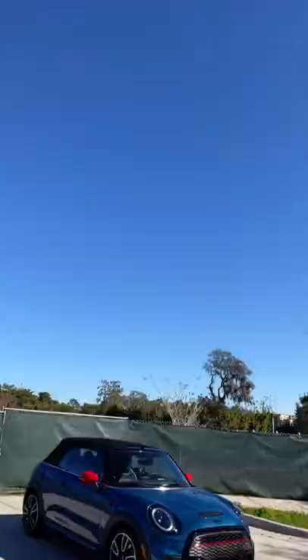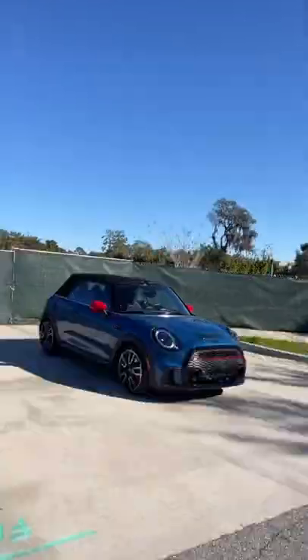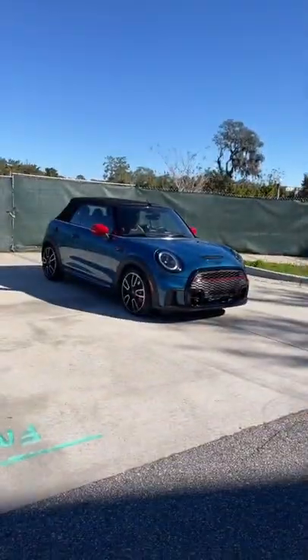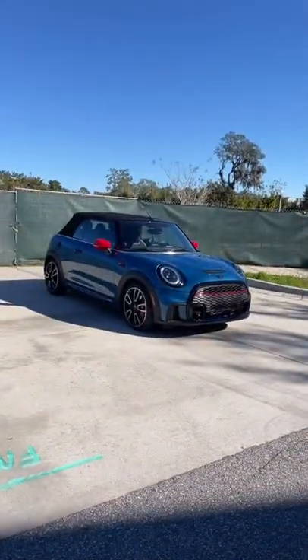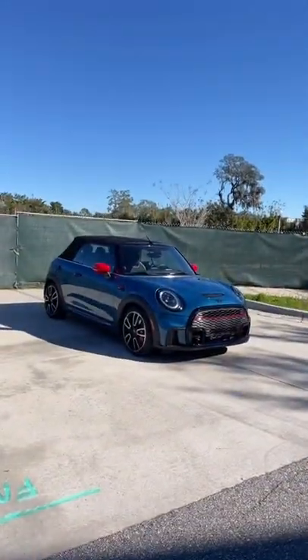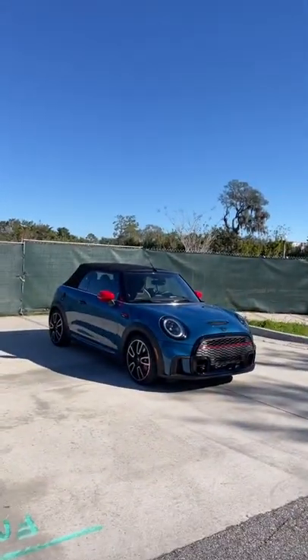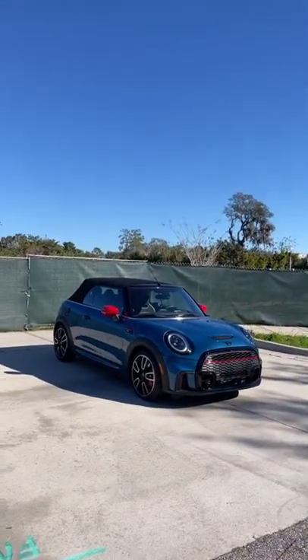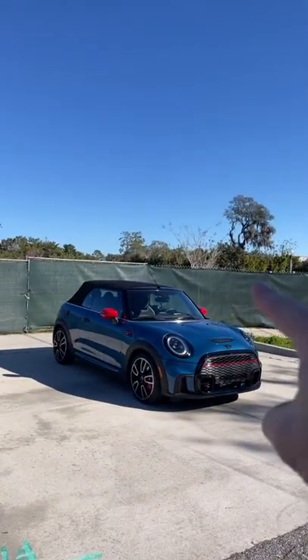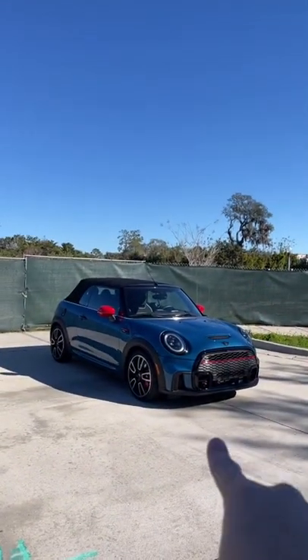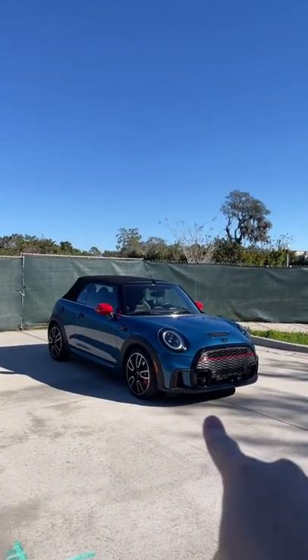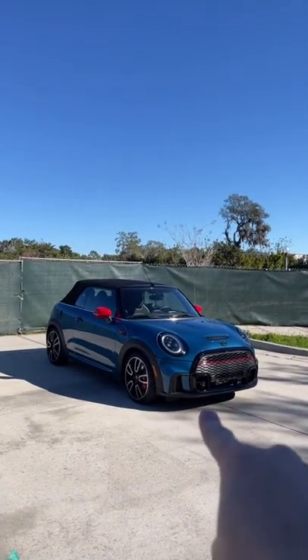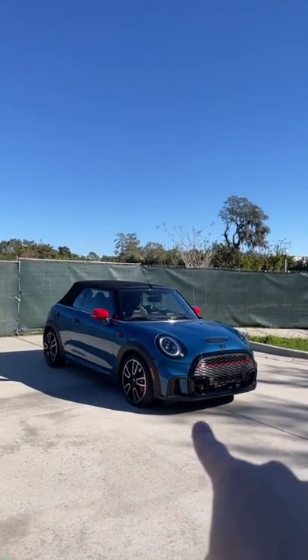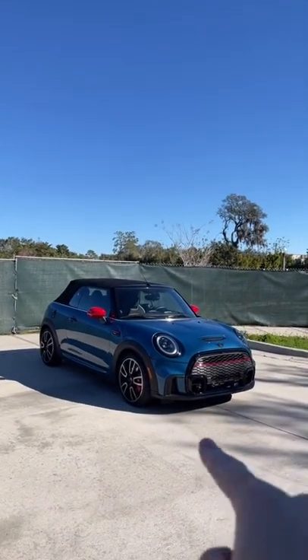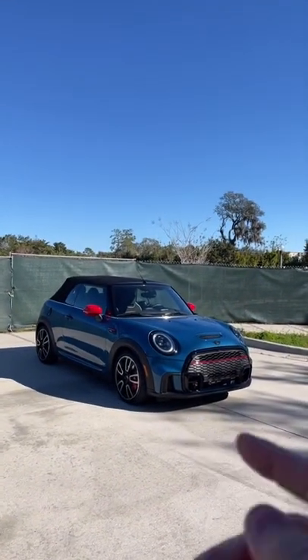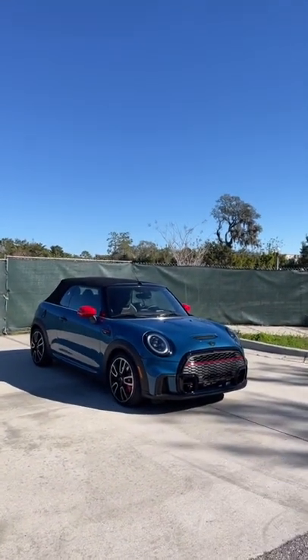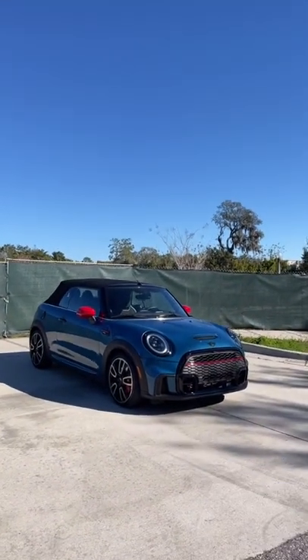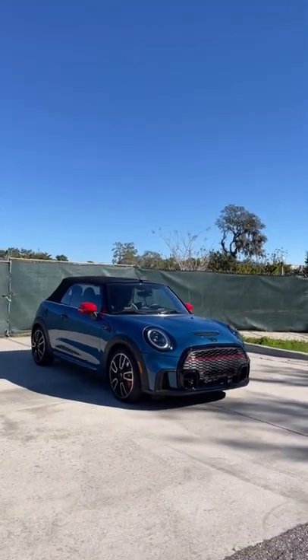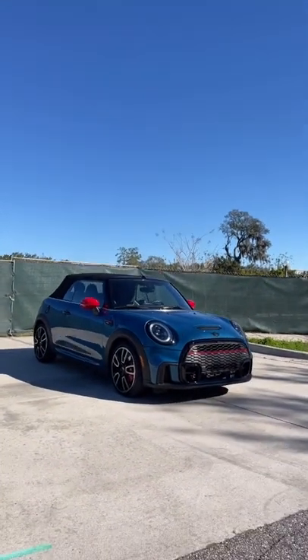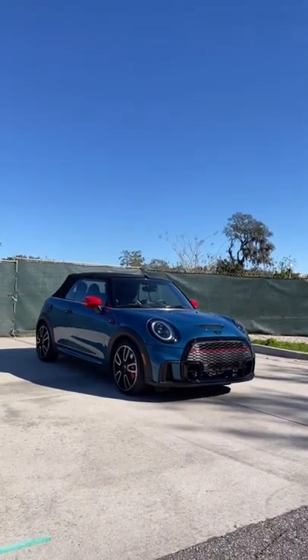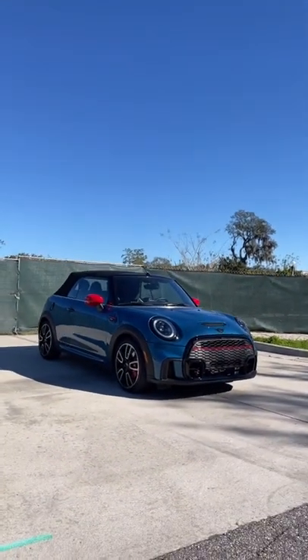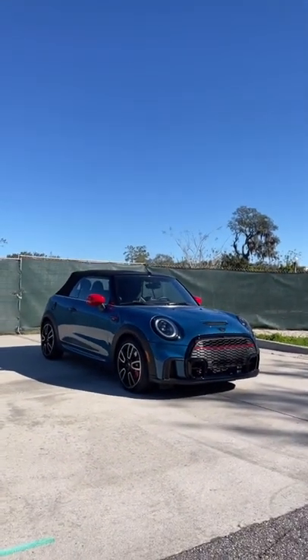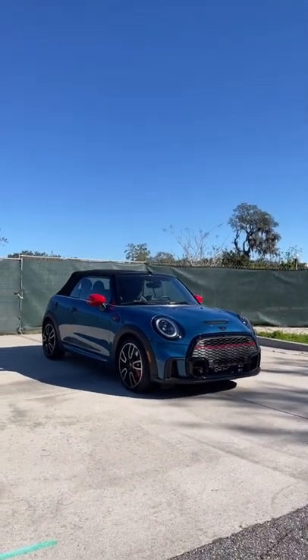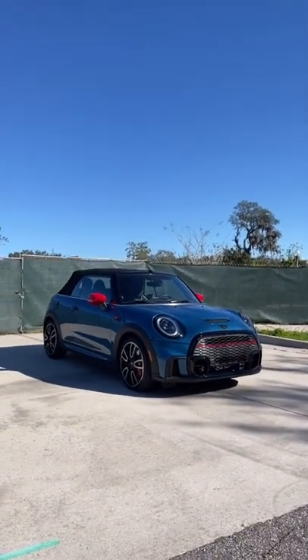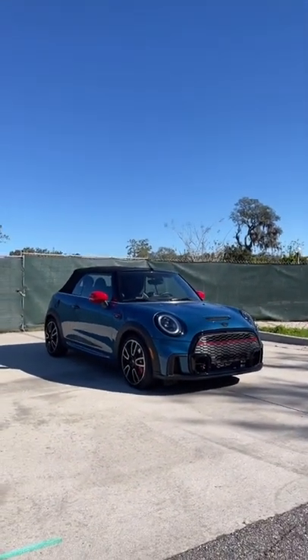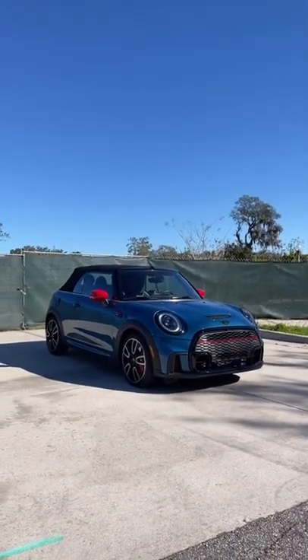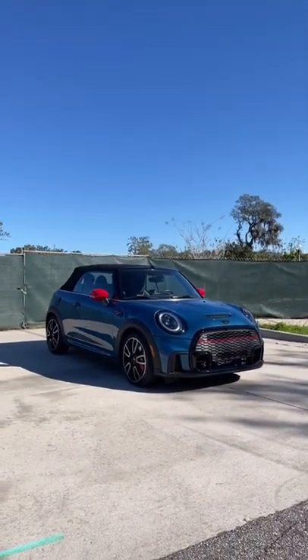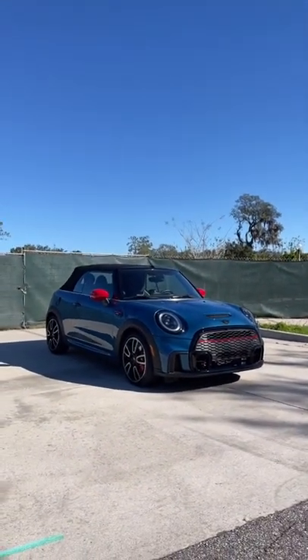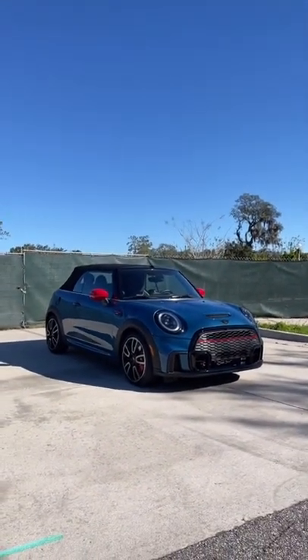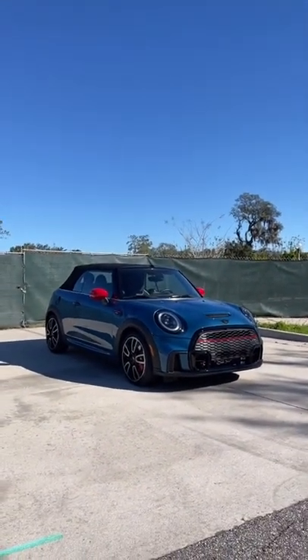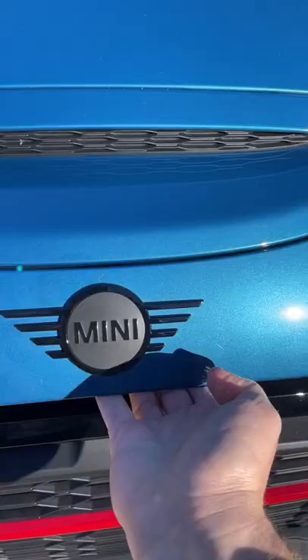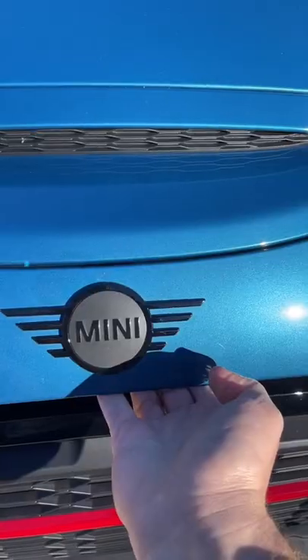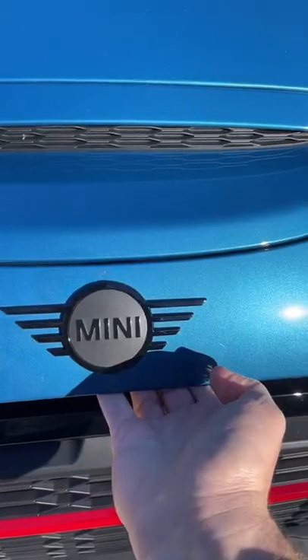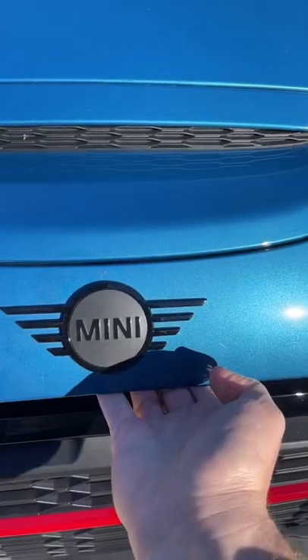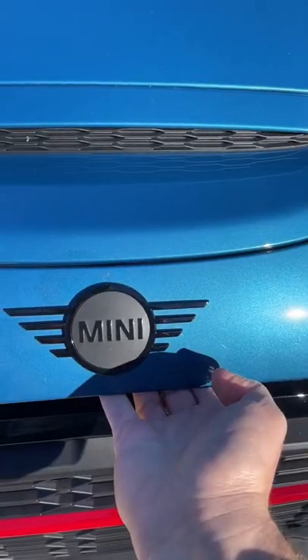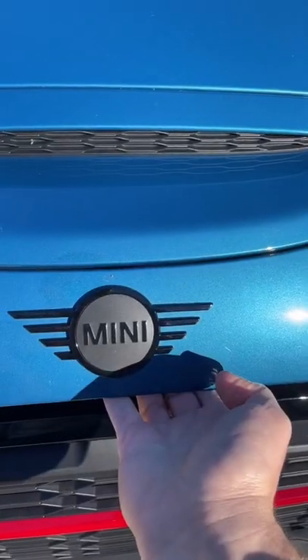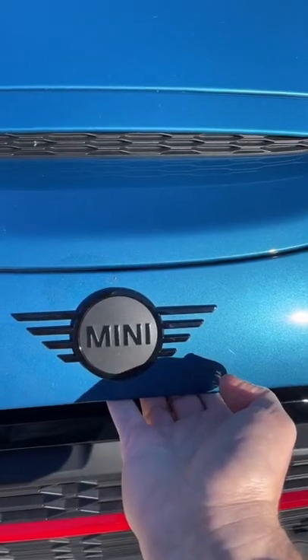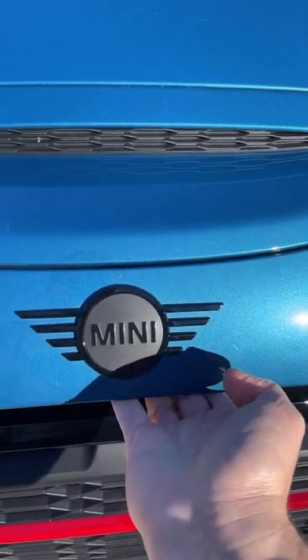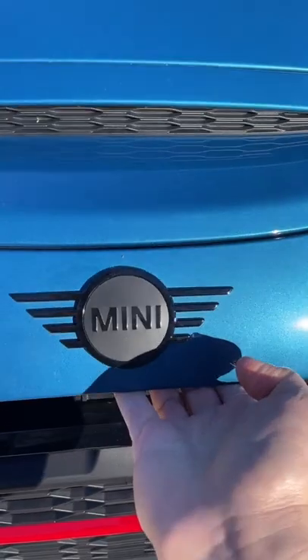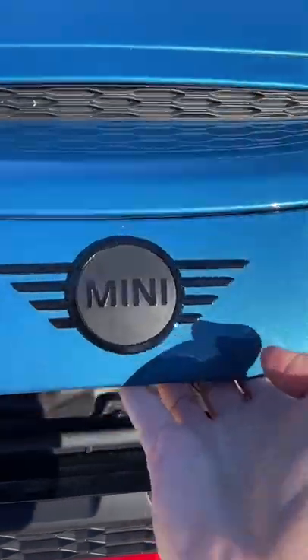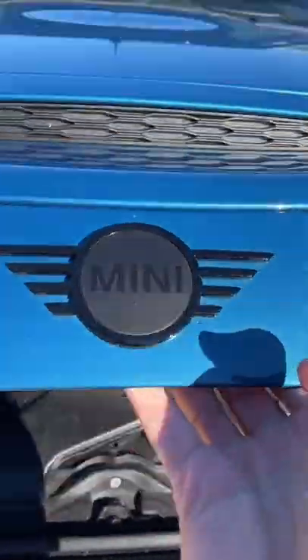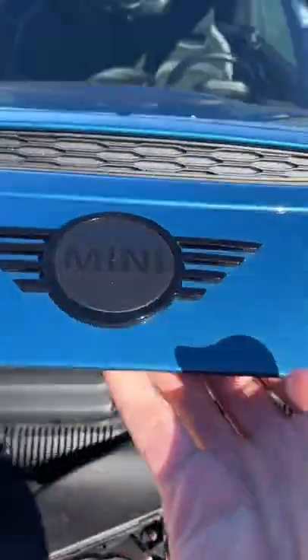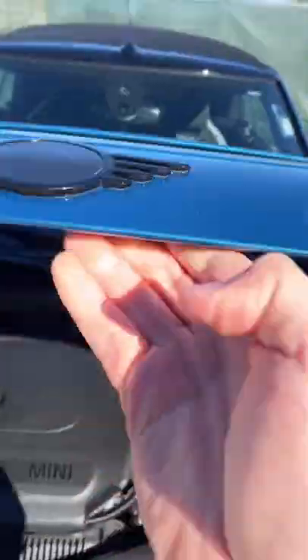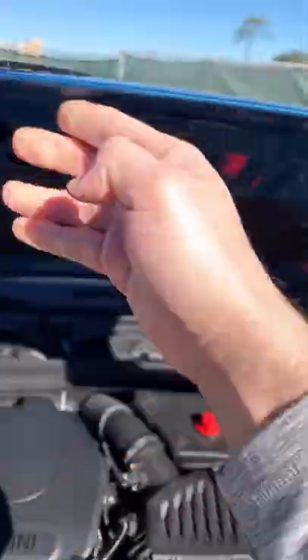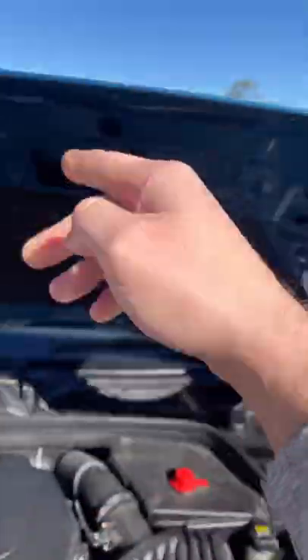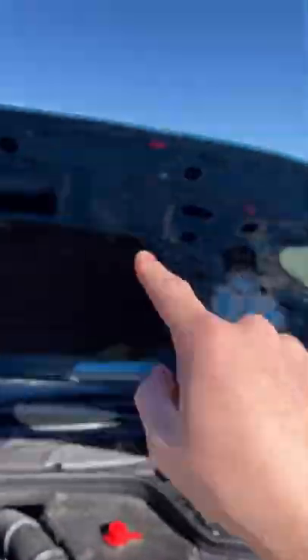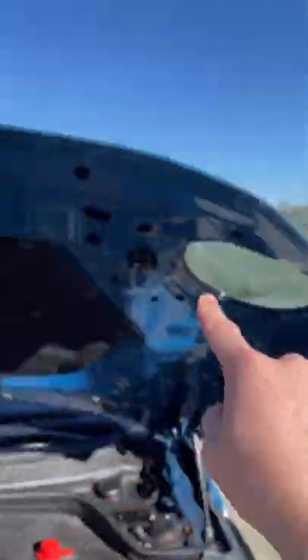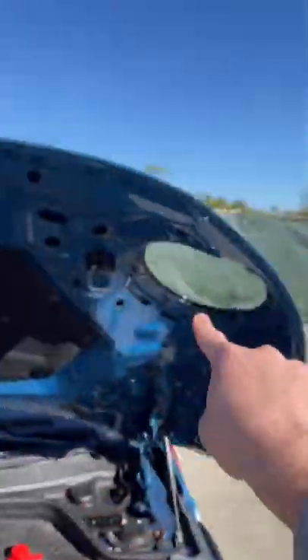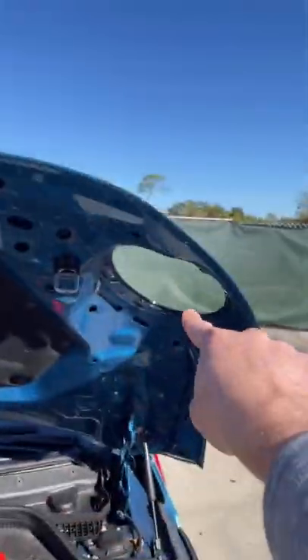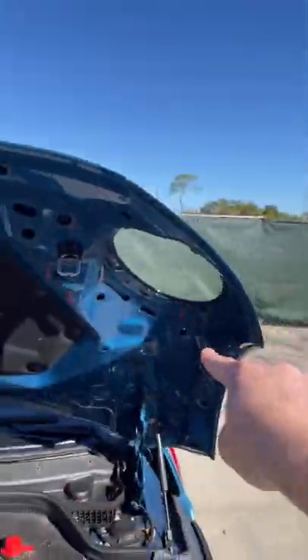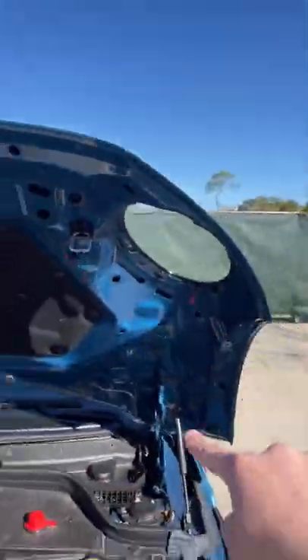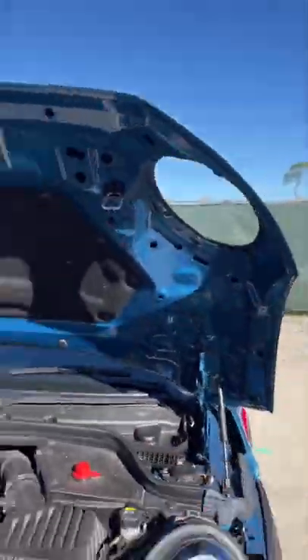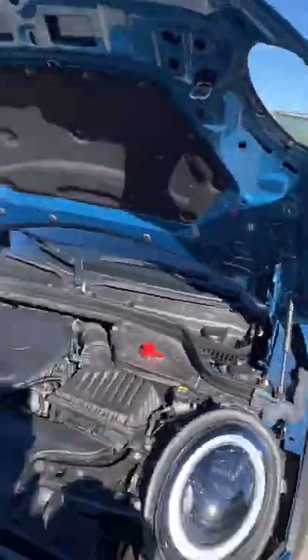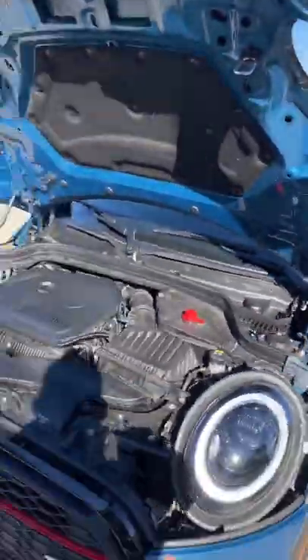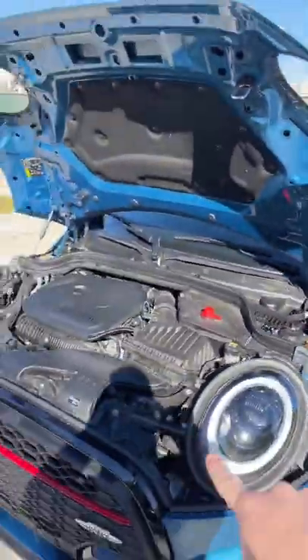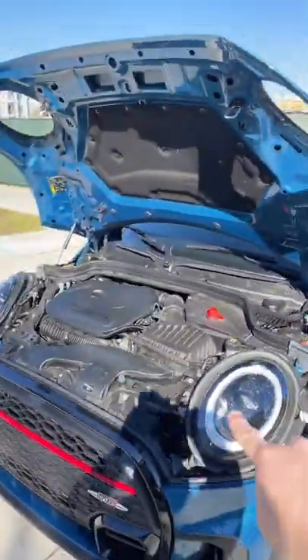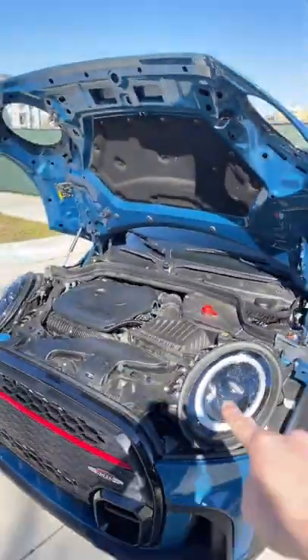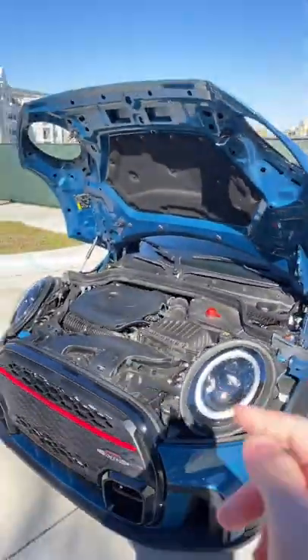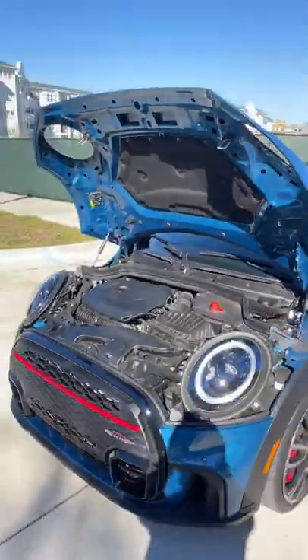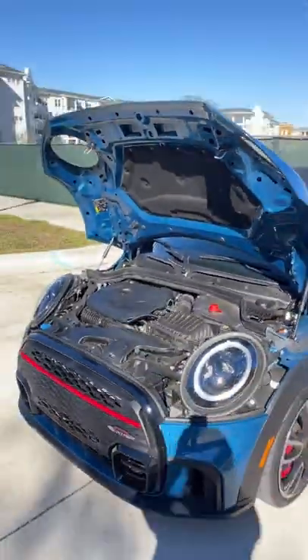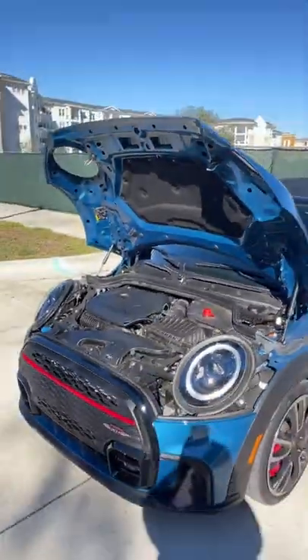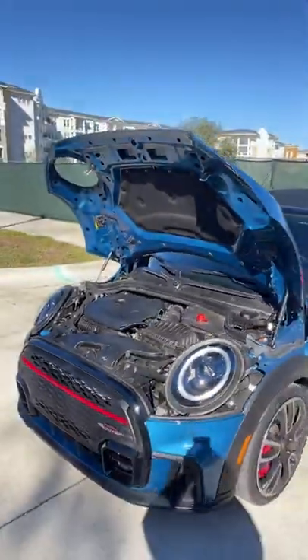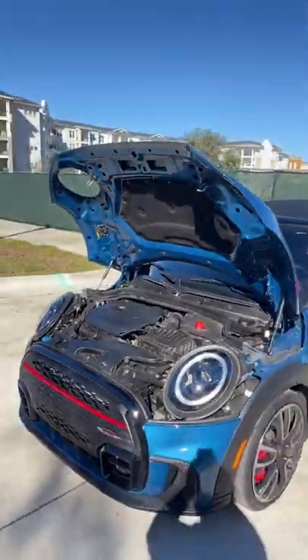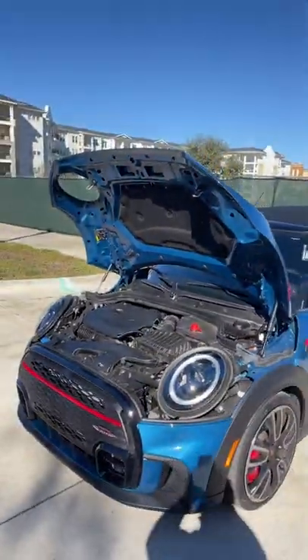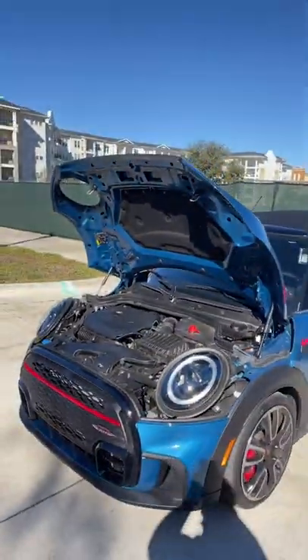These are all the weirdest features of the Mini Cooper convertible. When you lift up the hood, there are cutouts for the headlights.